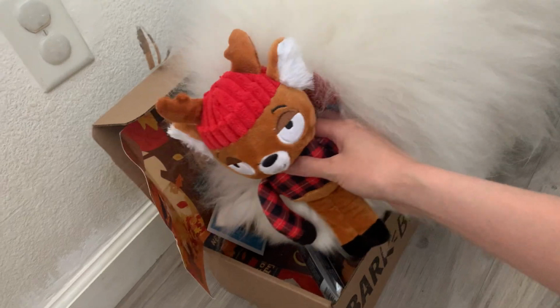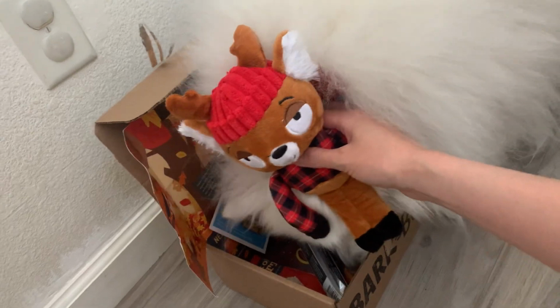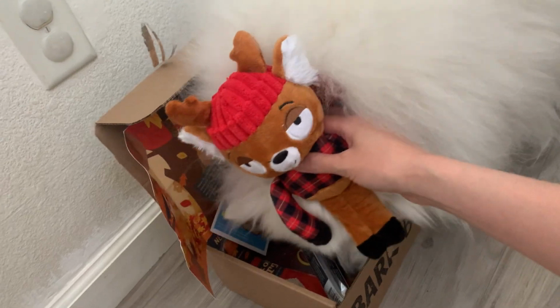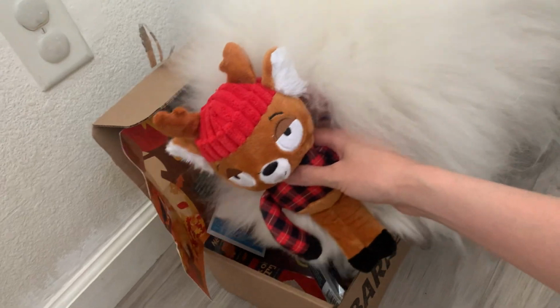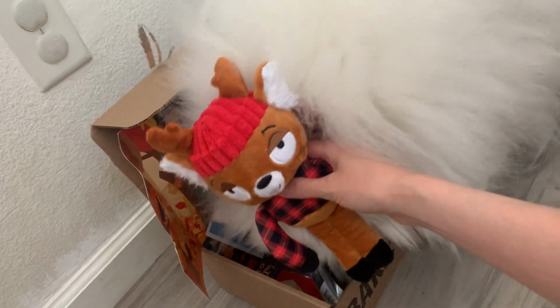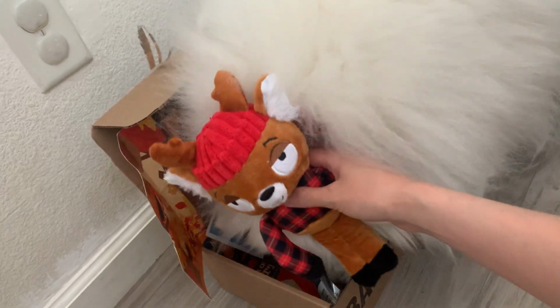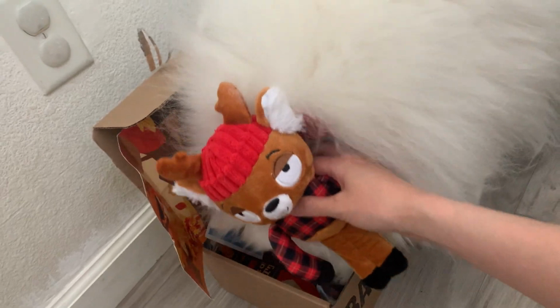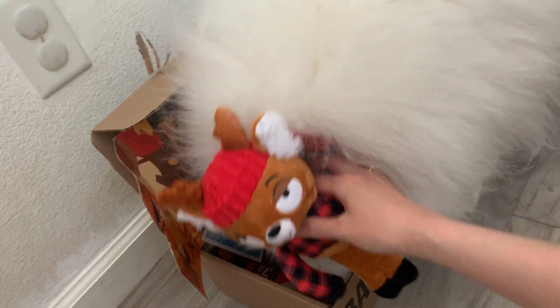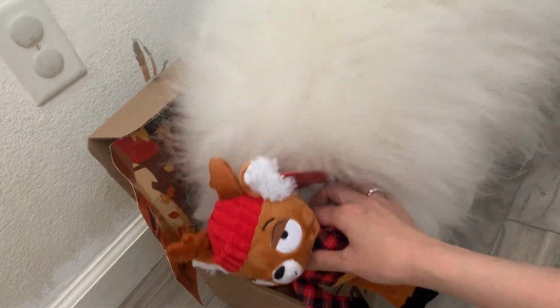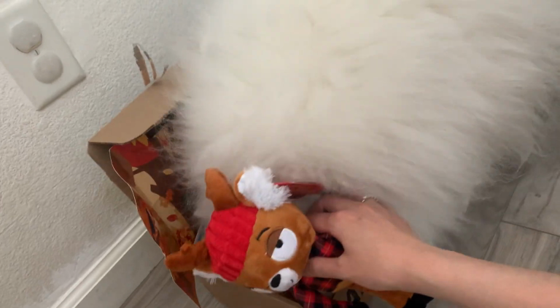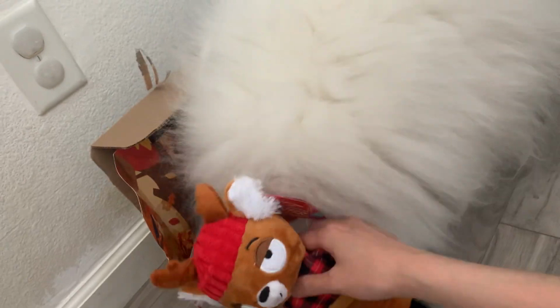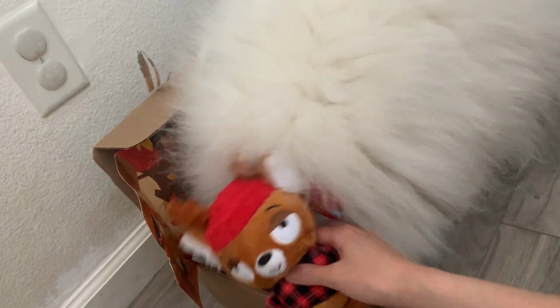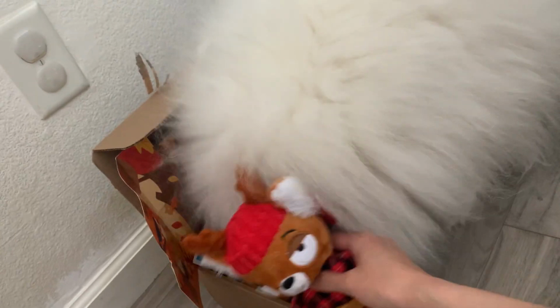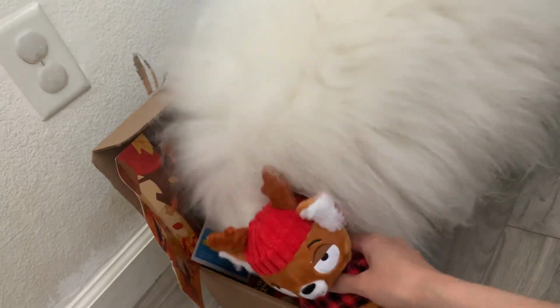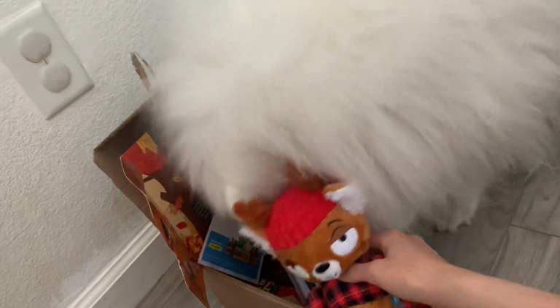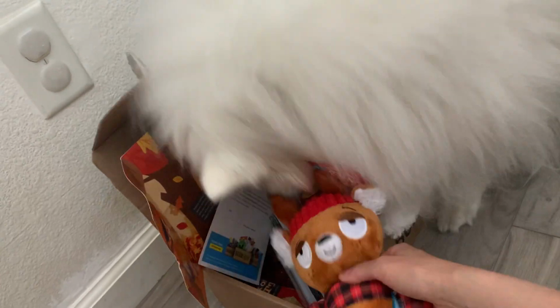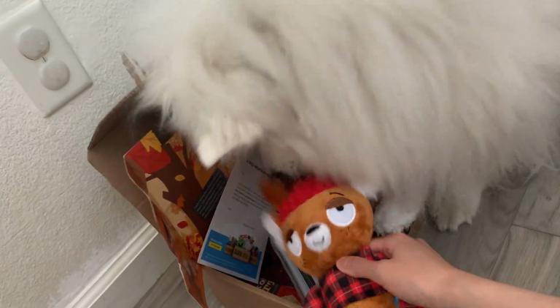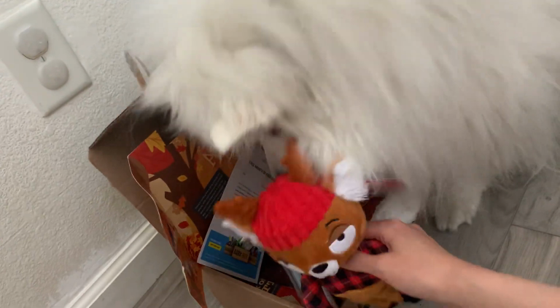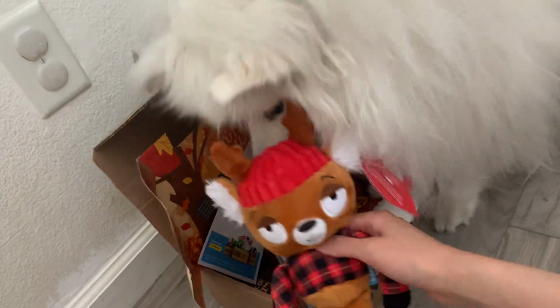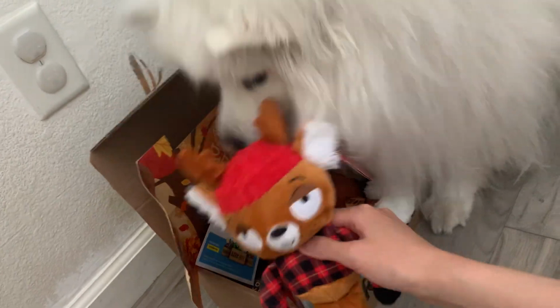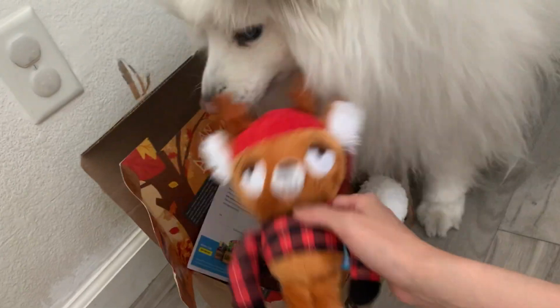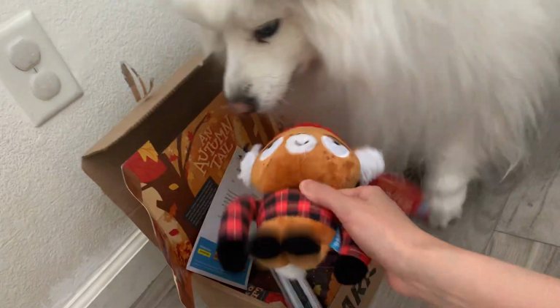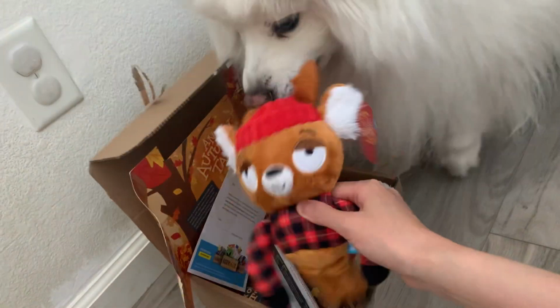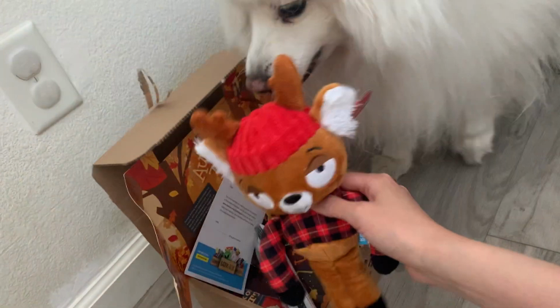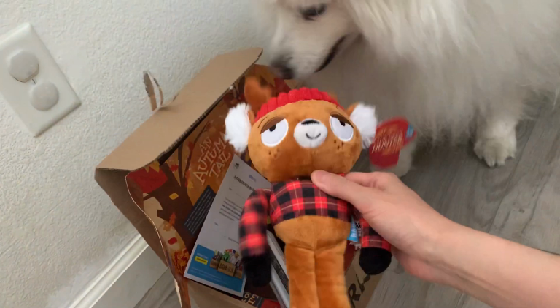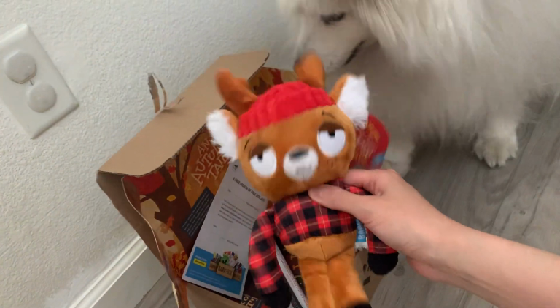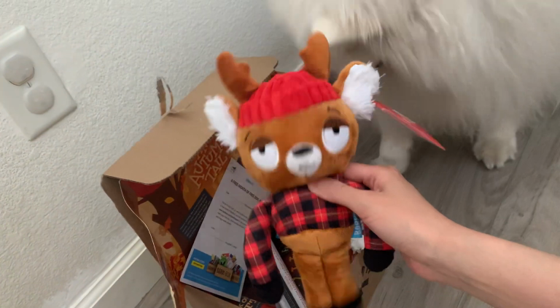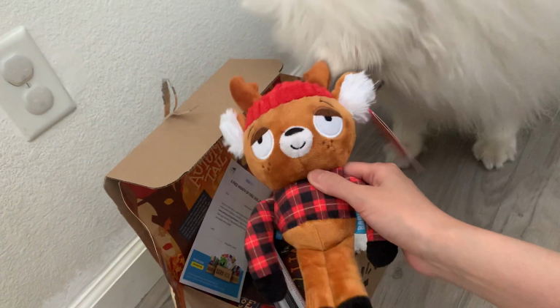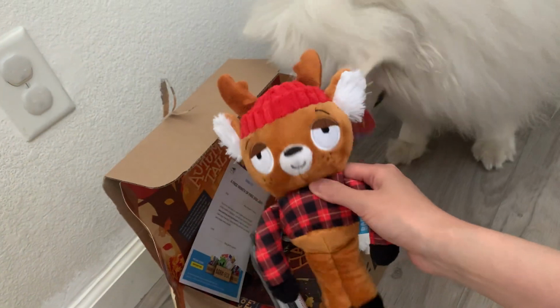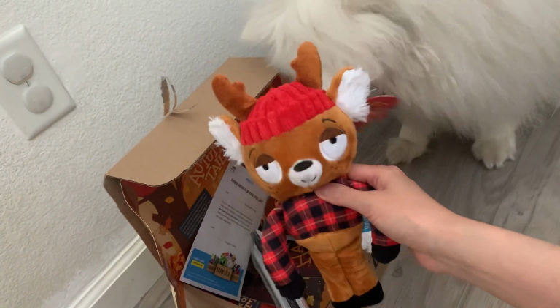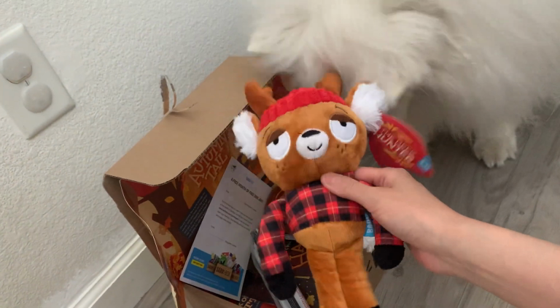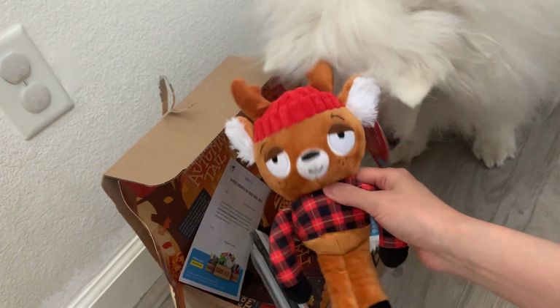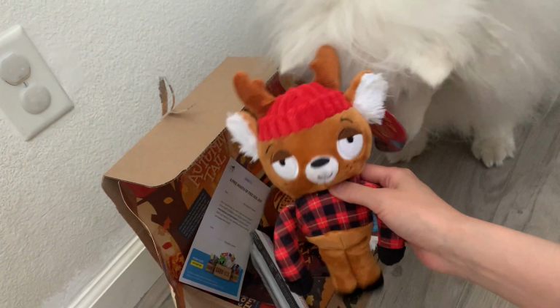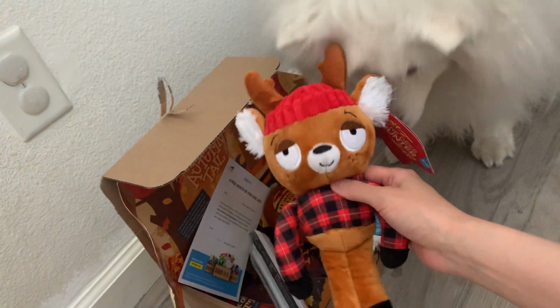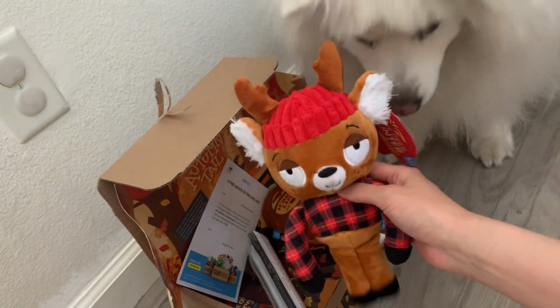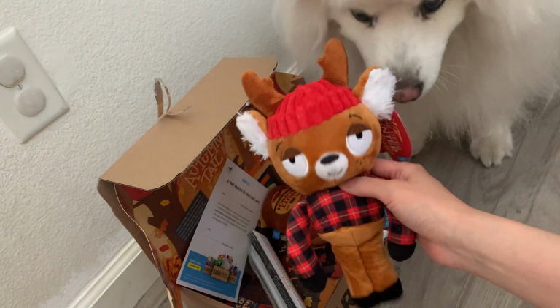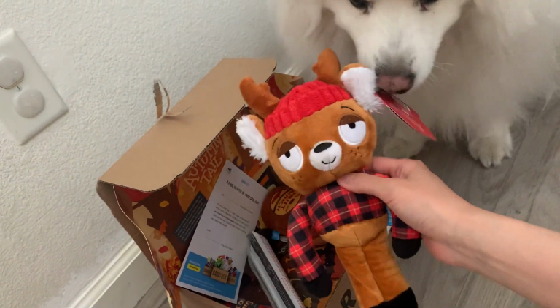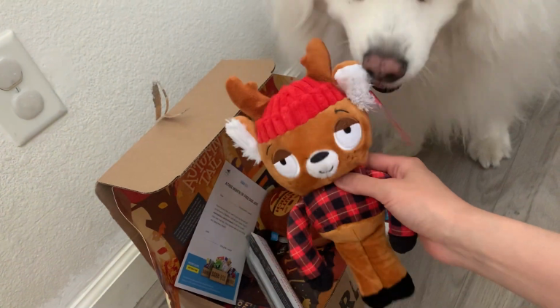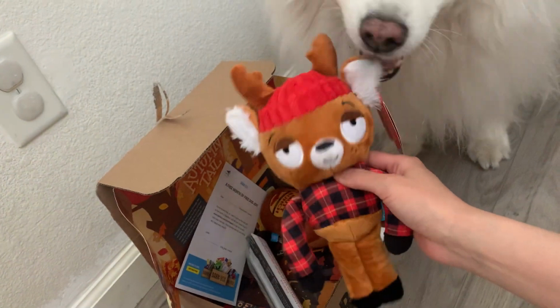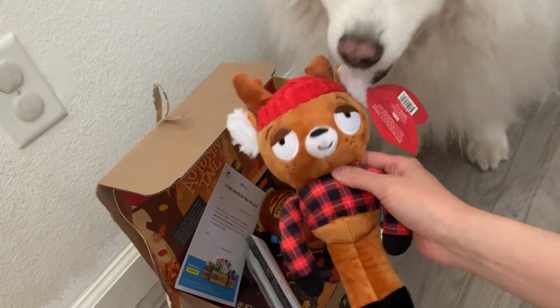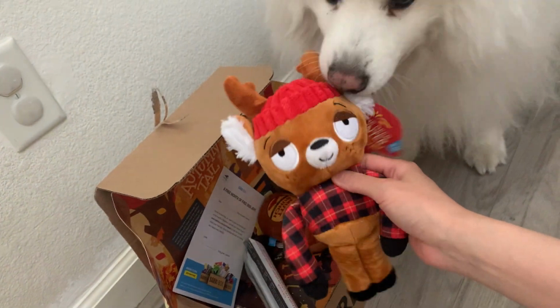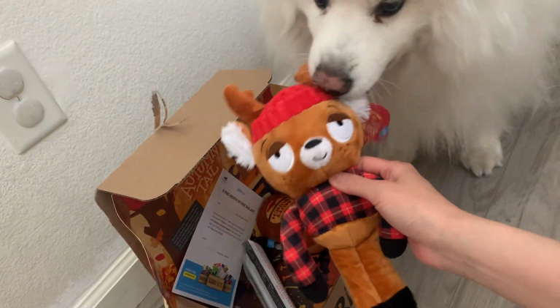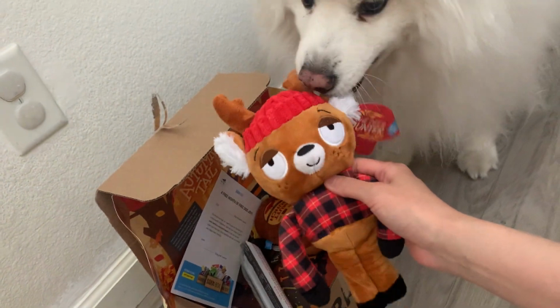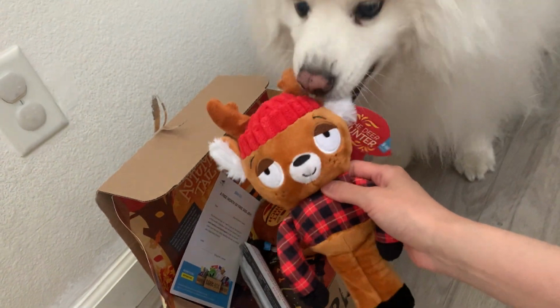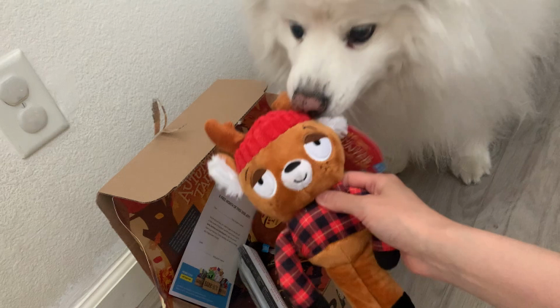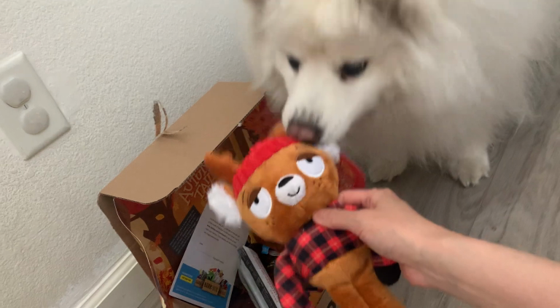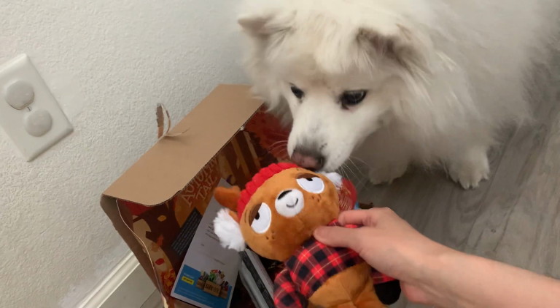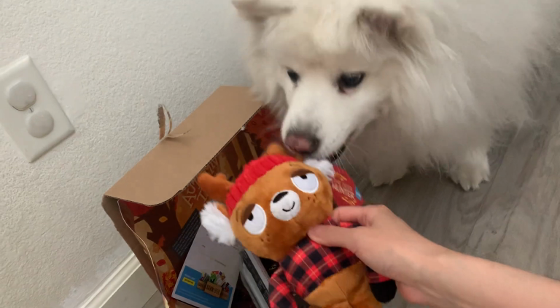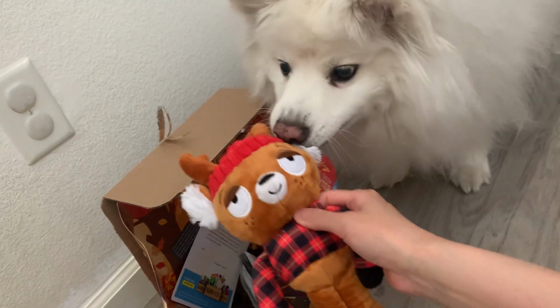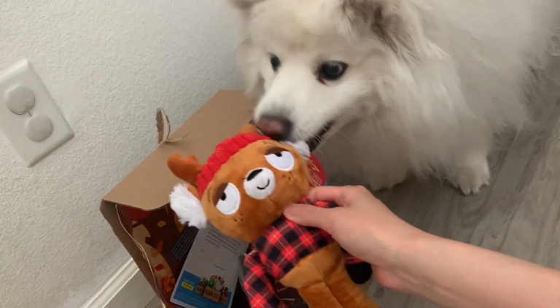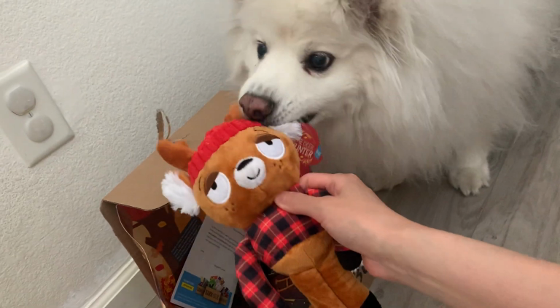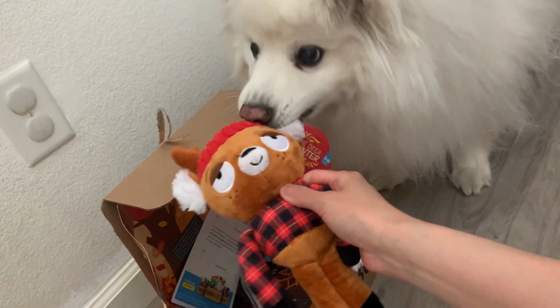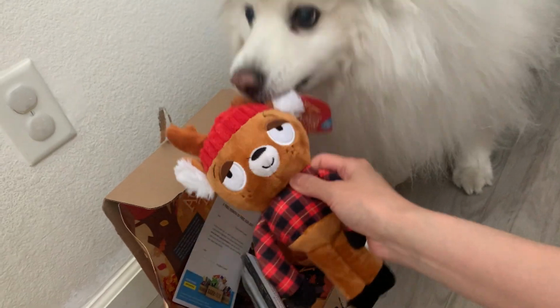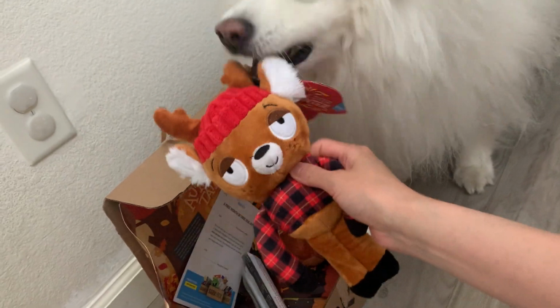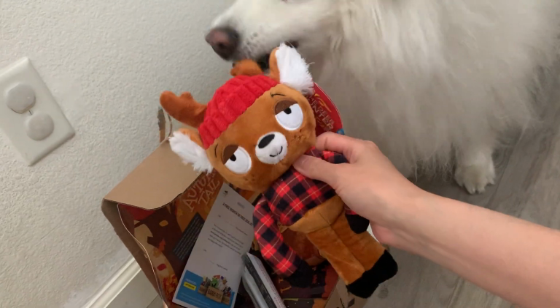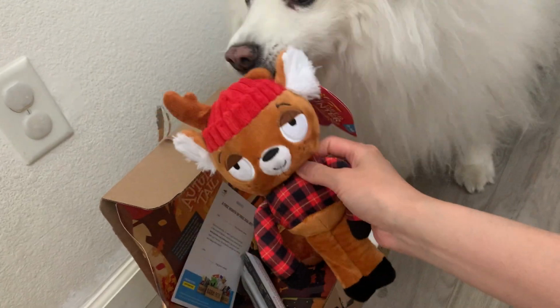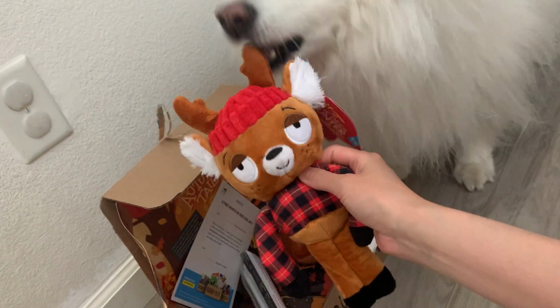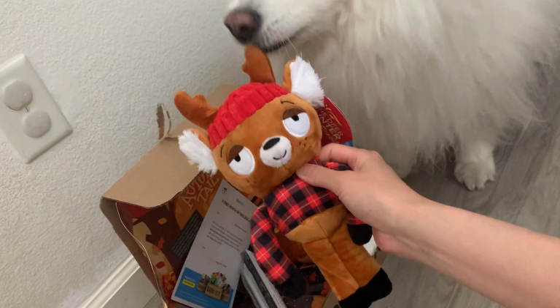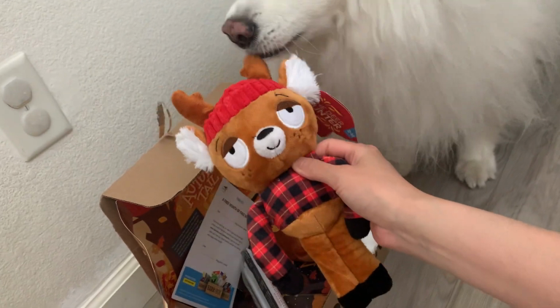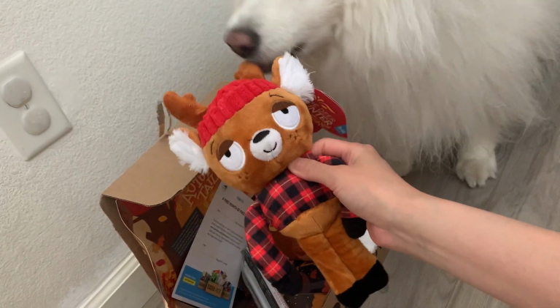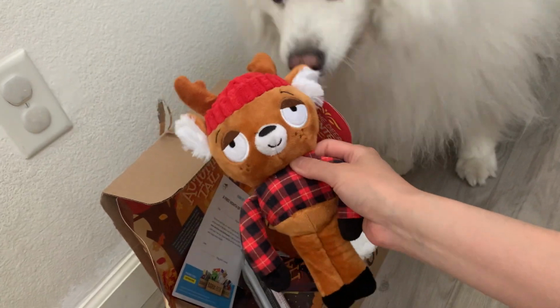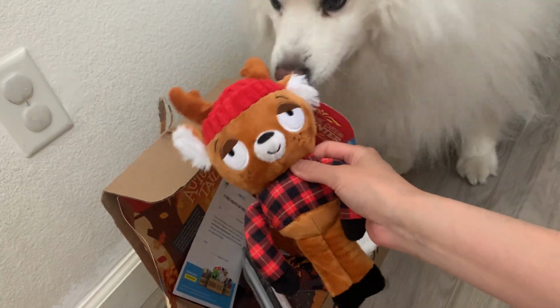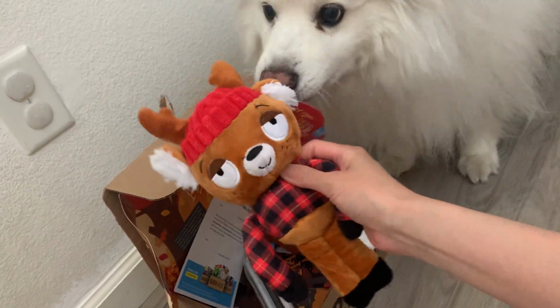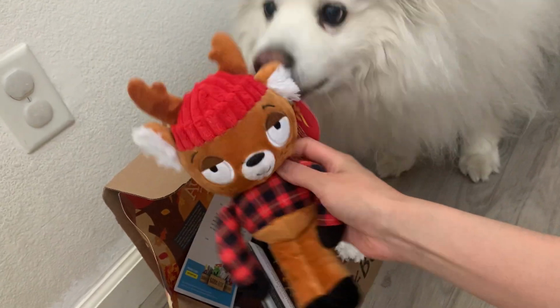He's nine years old — oh, he's nine years old, so cute!